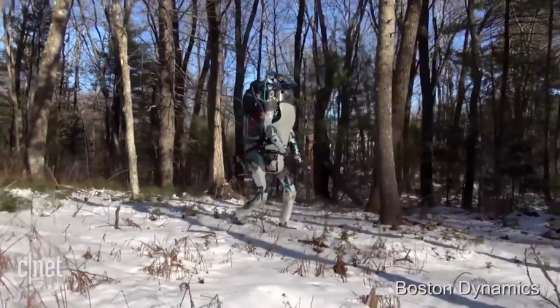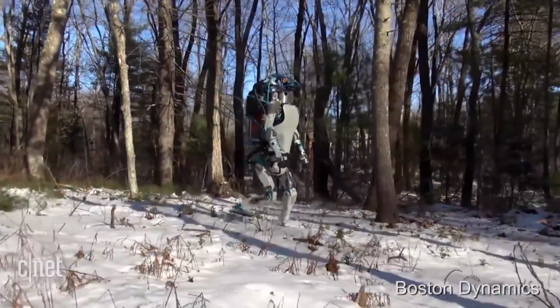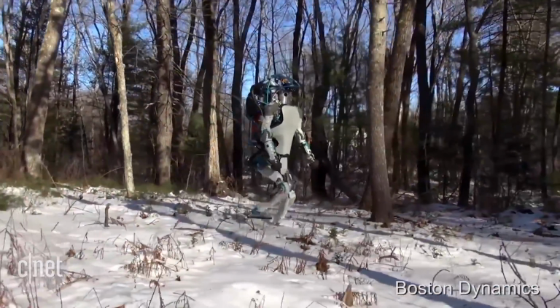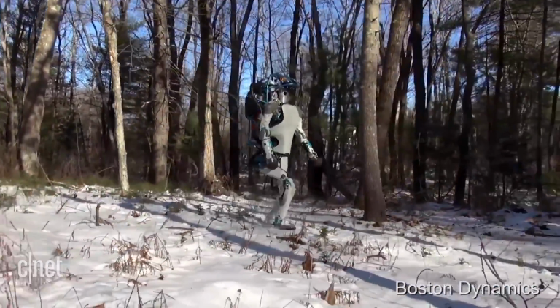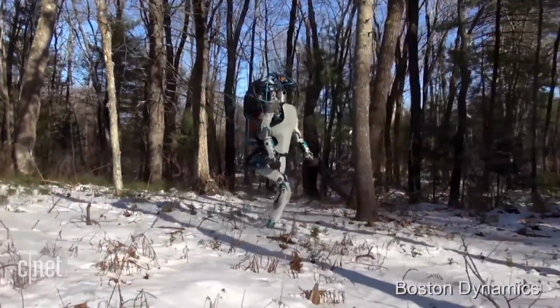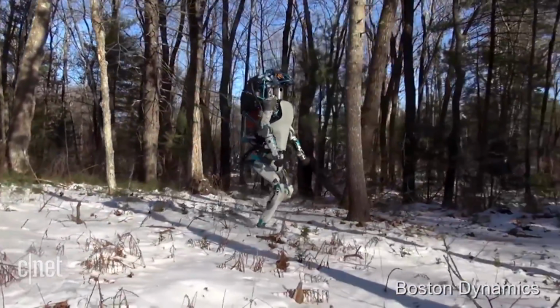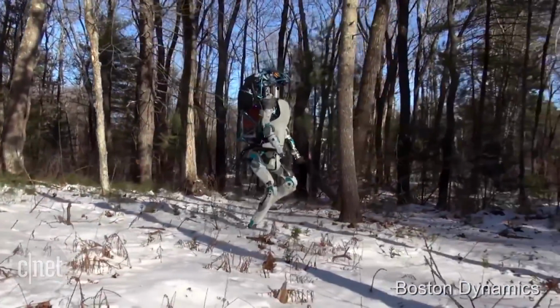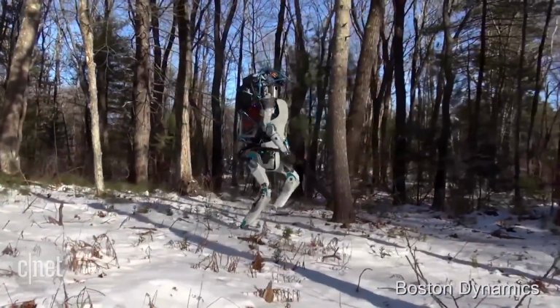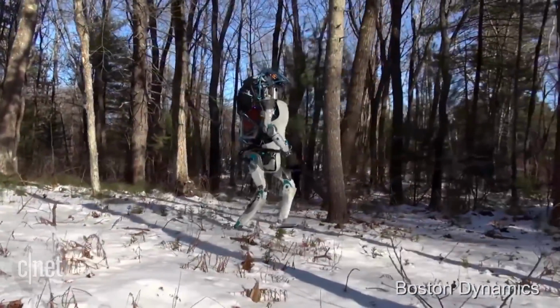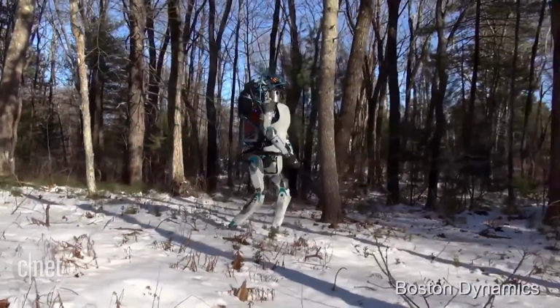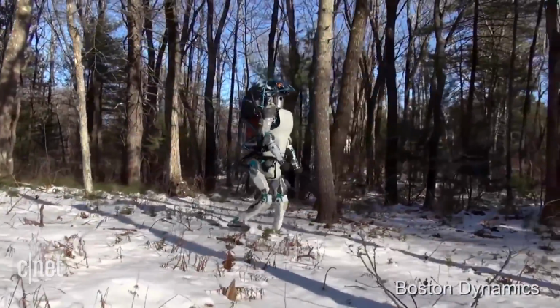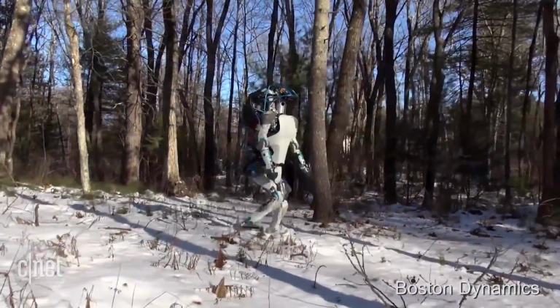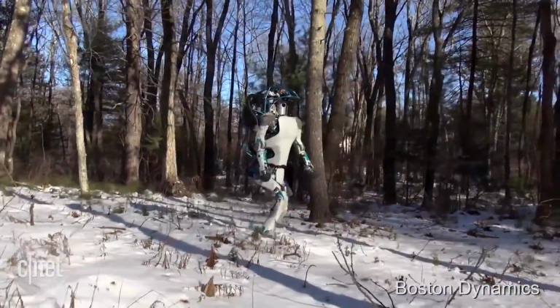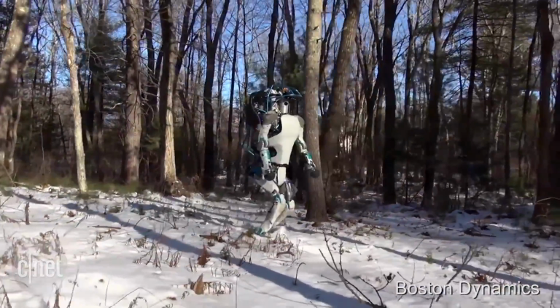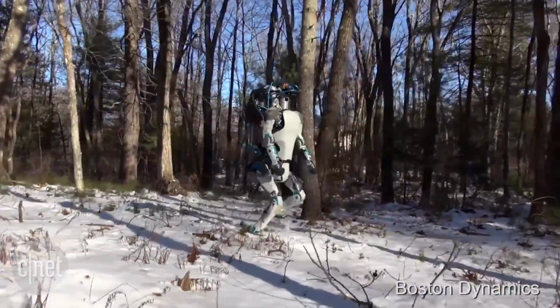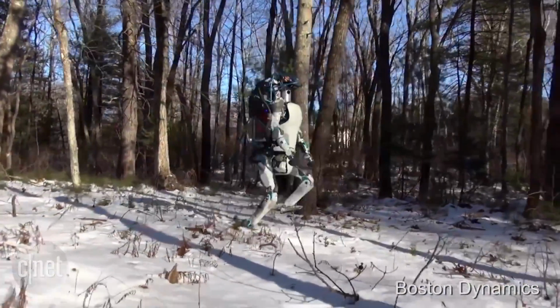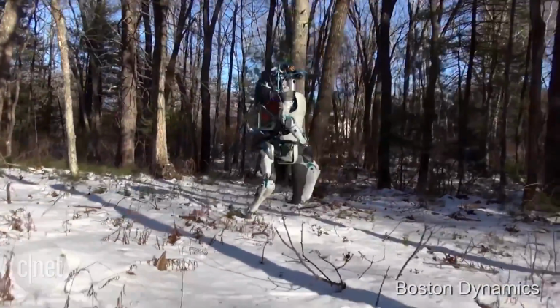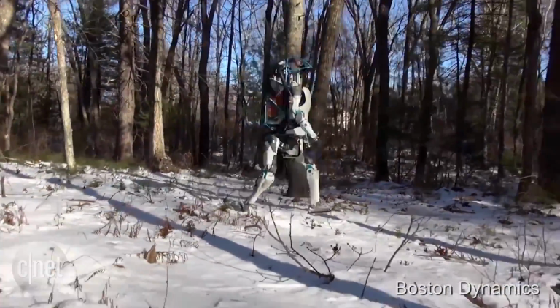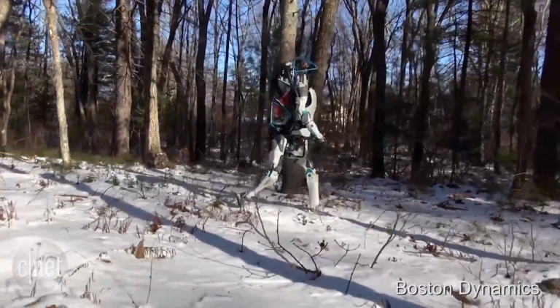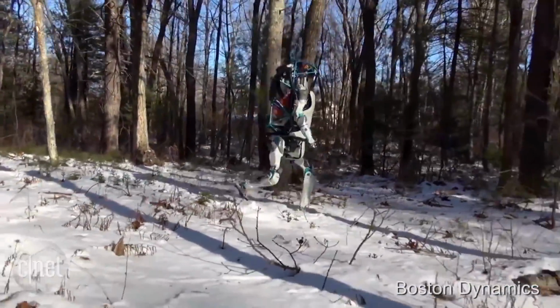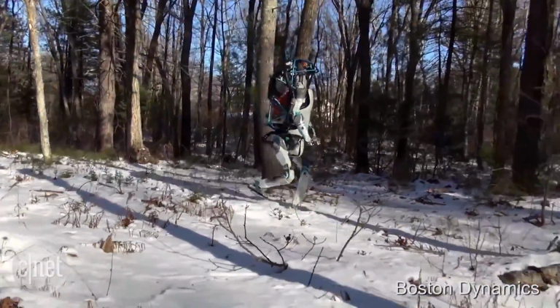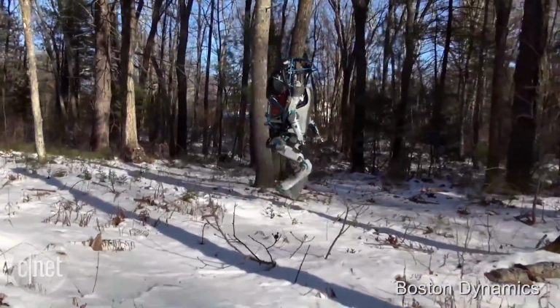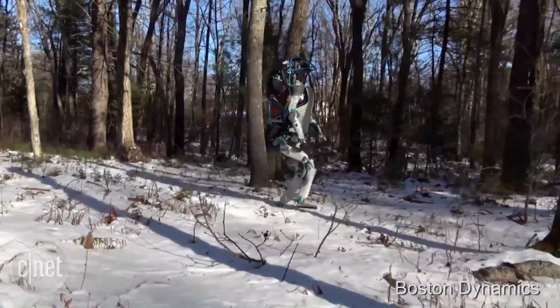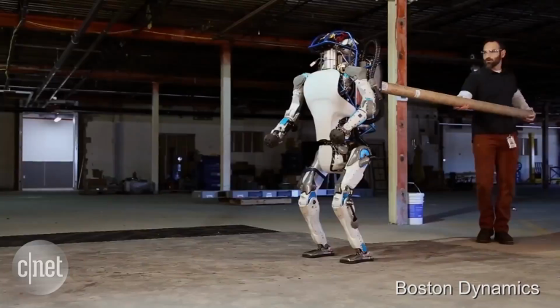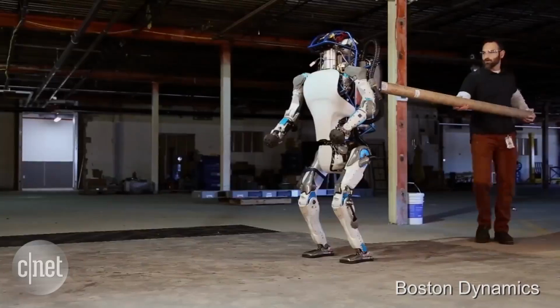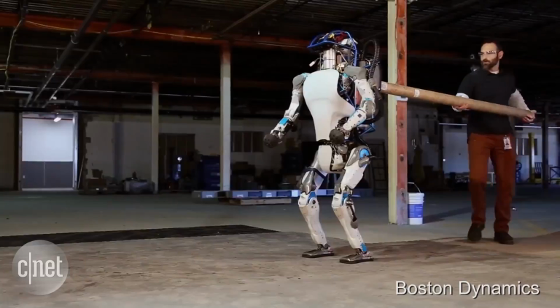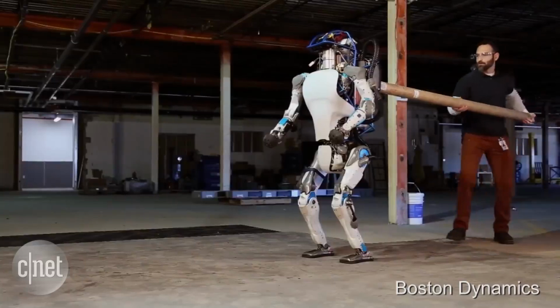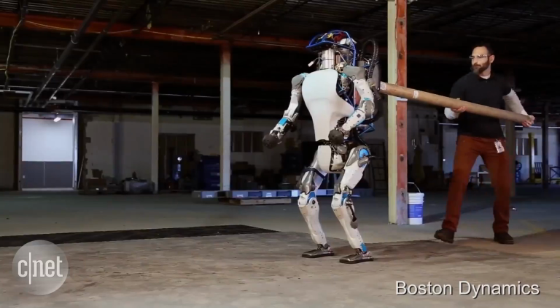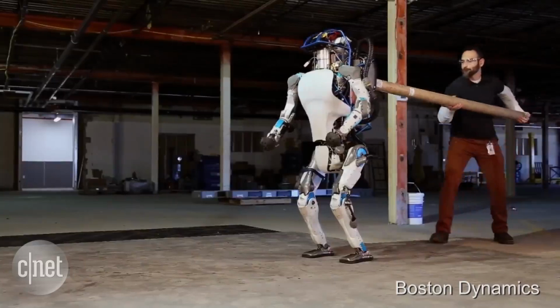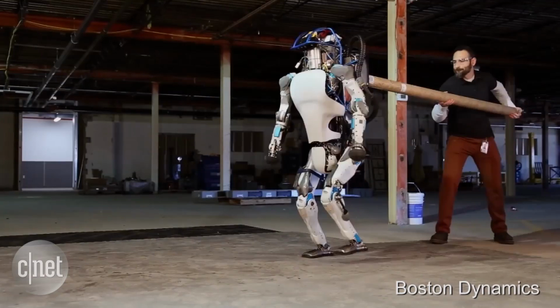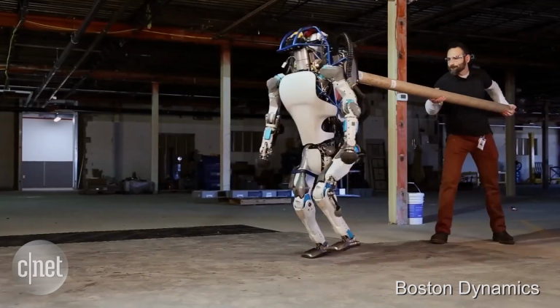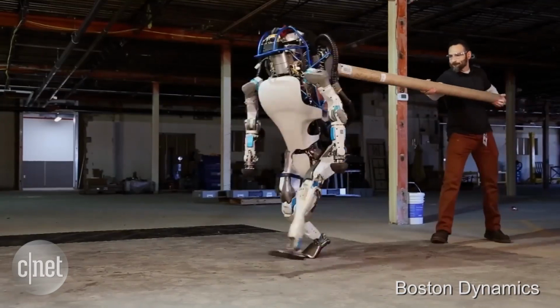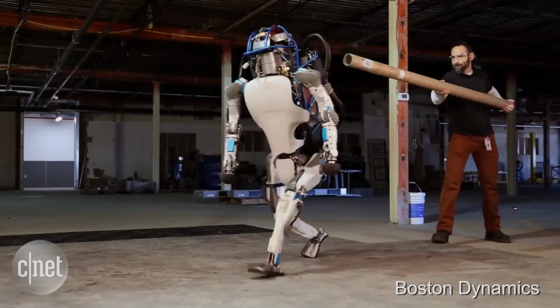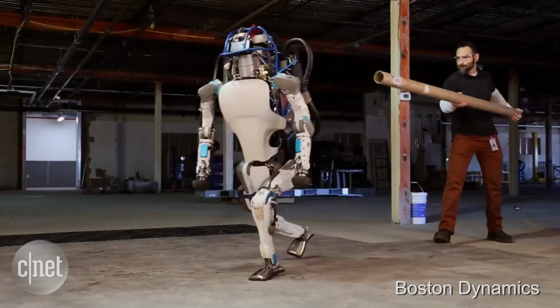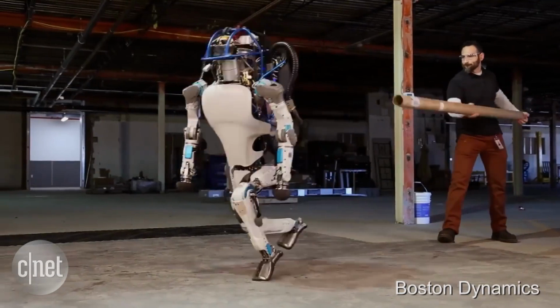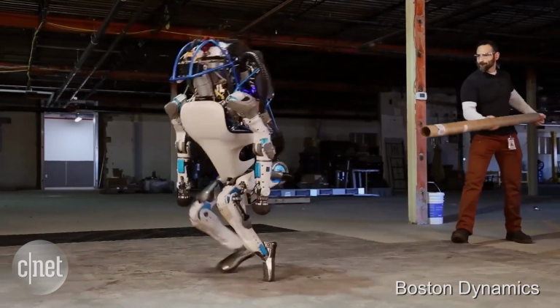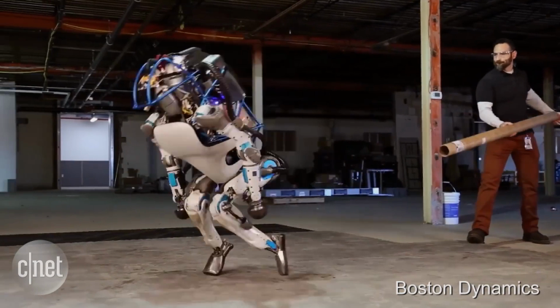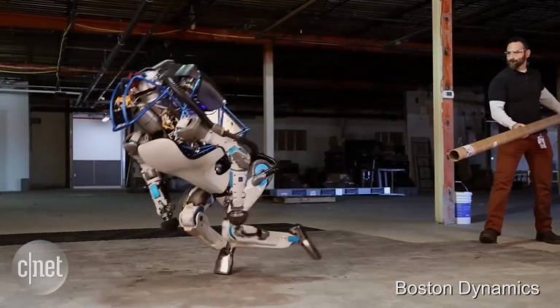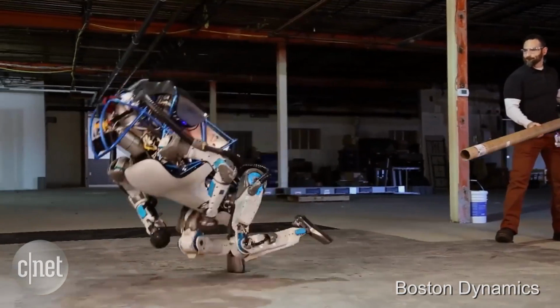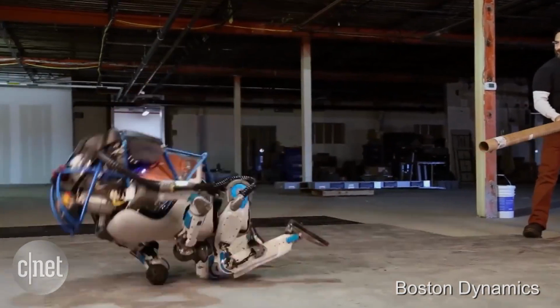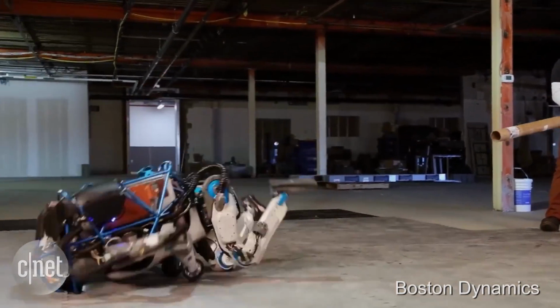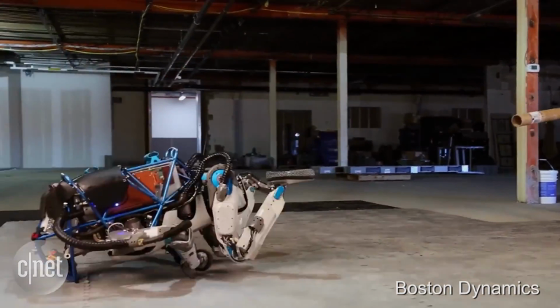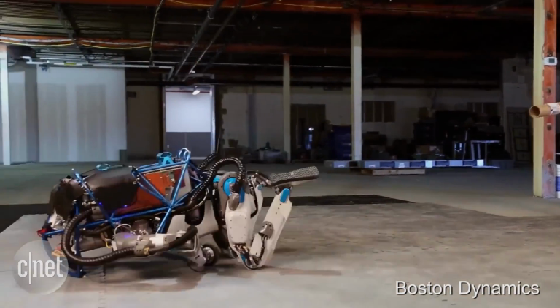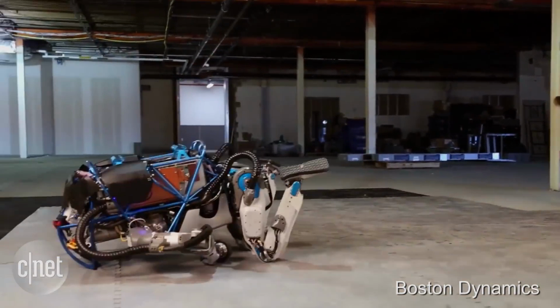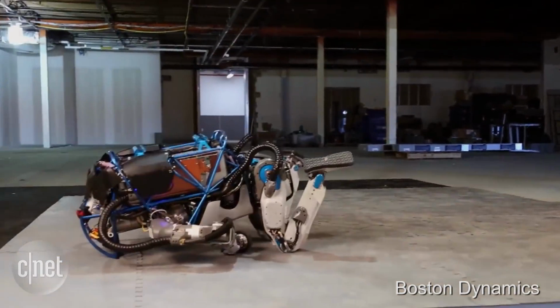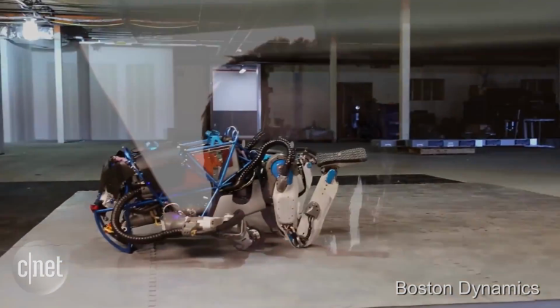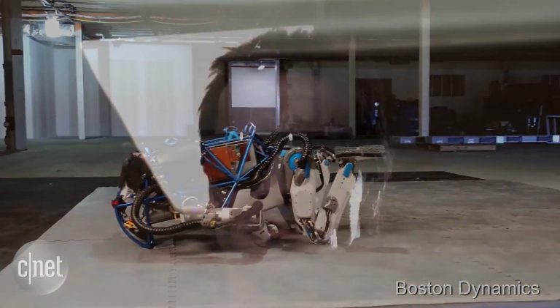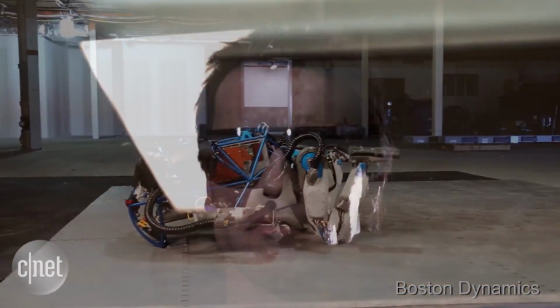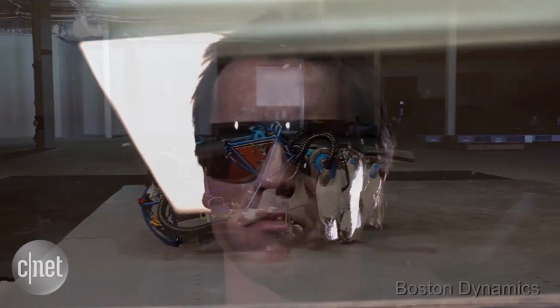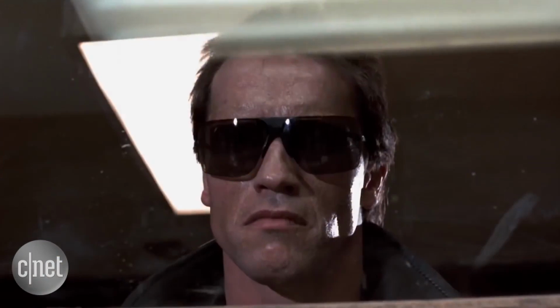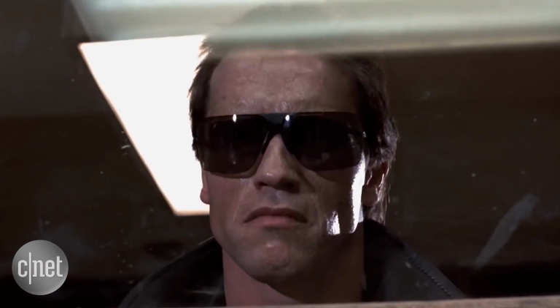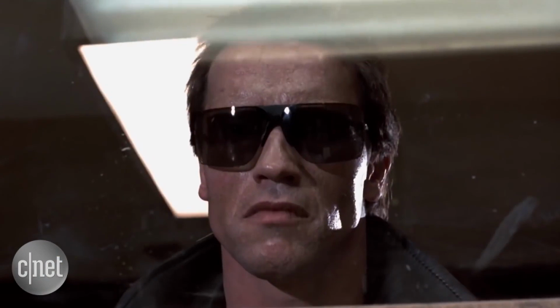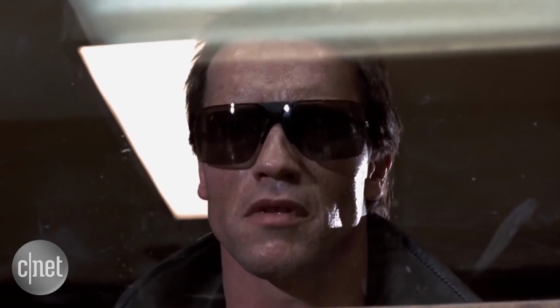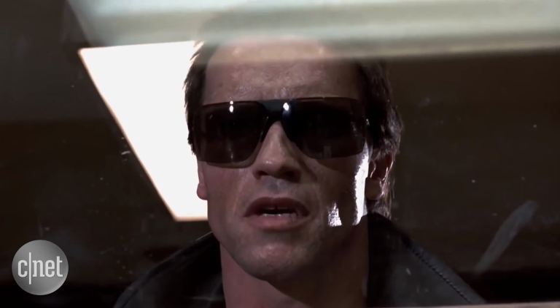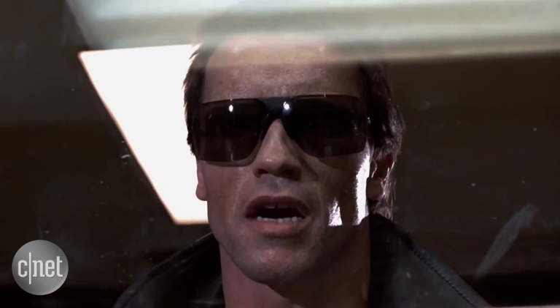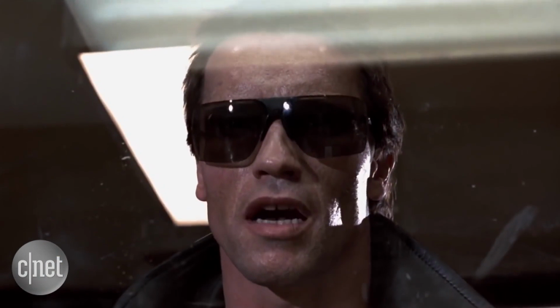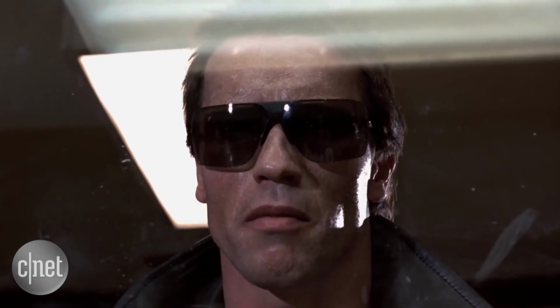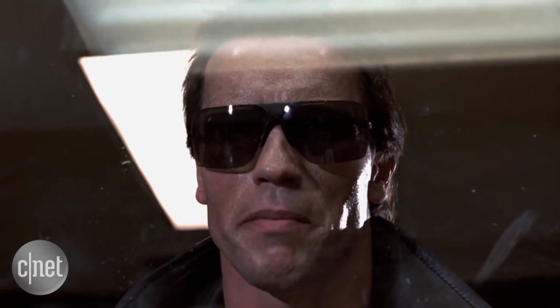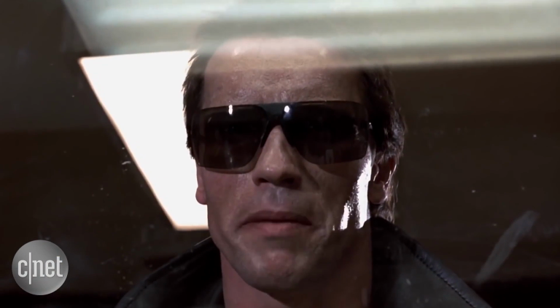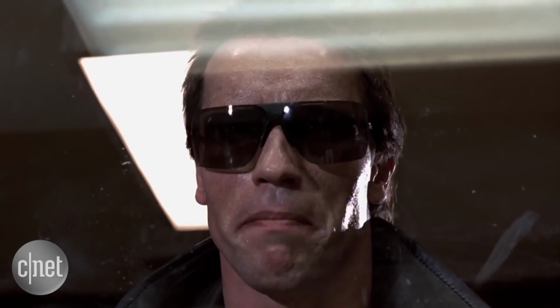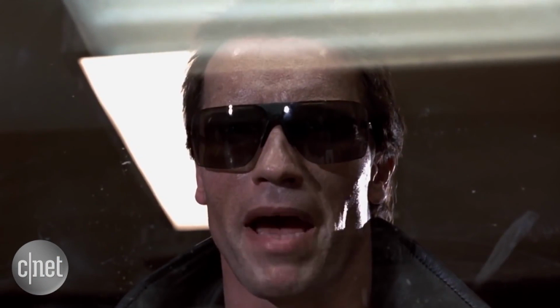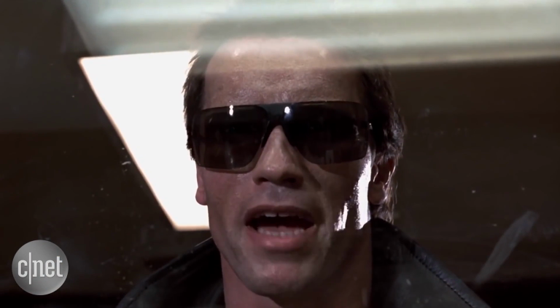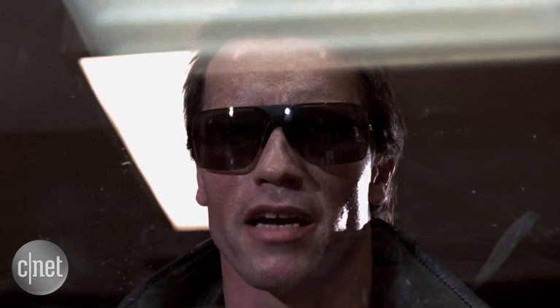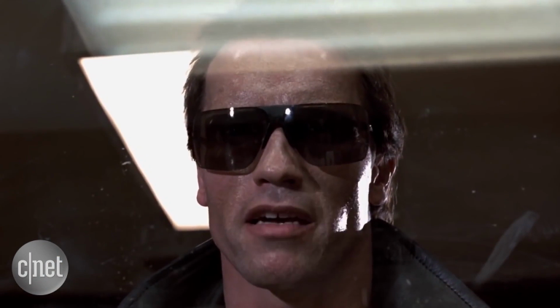You will one day be able to order your own T-800. It's just a matter of time. I'll be back.